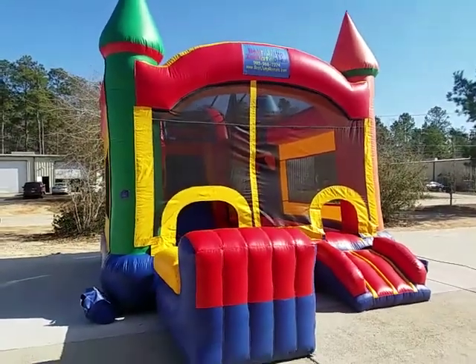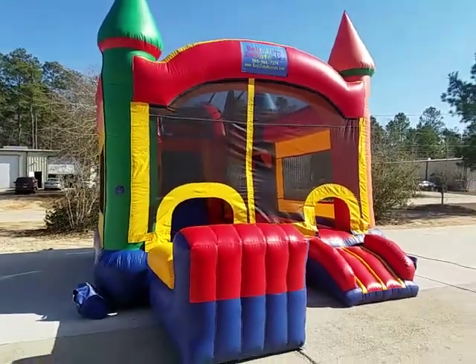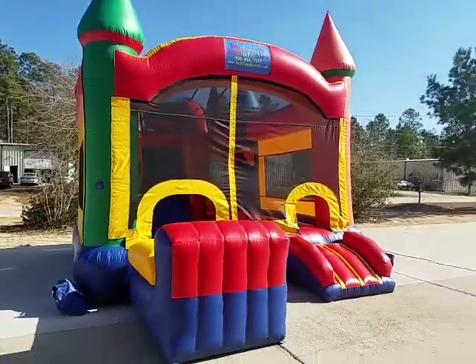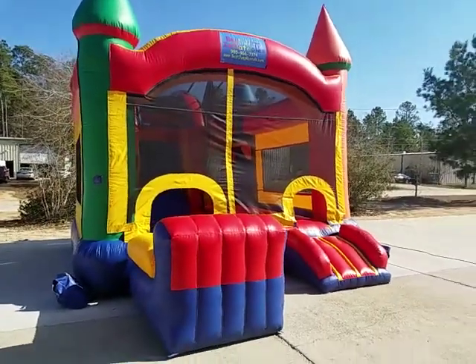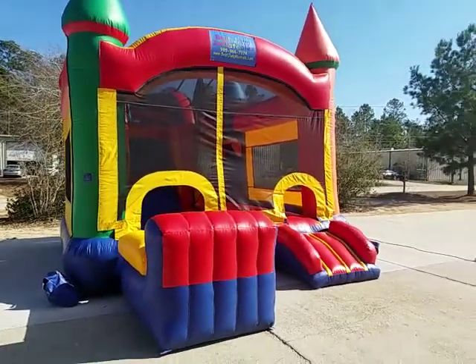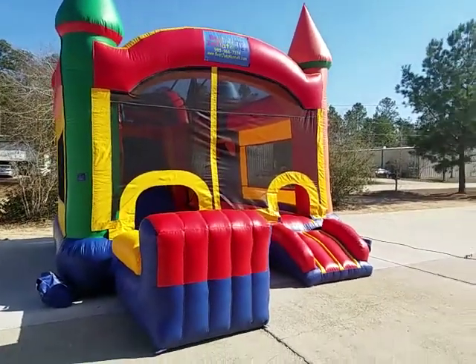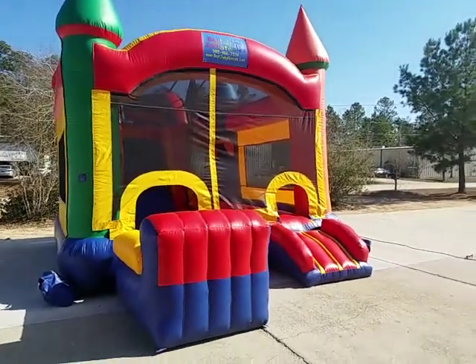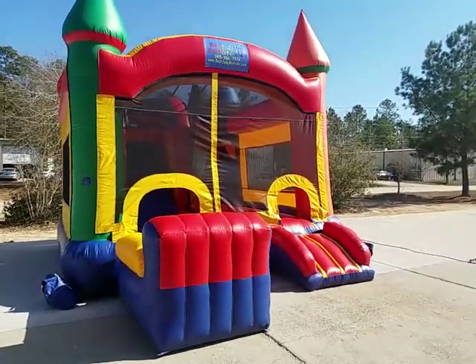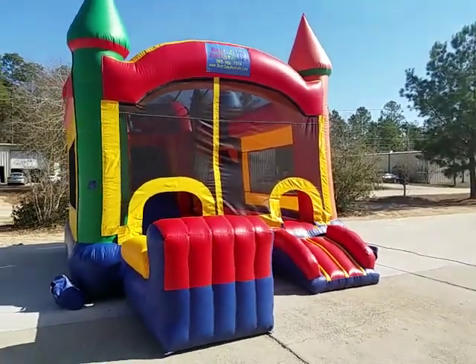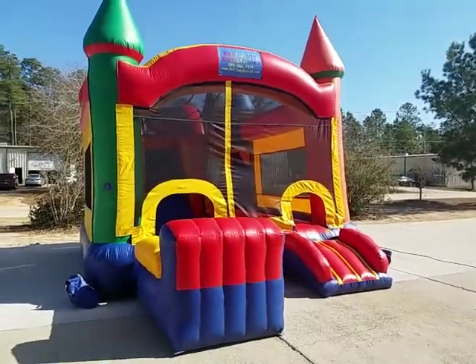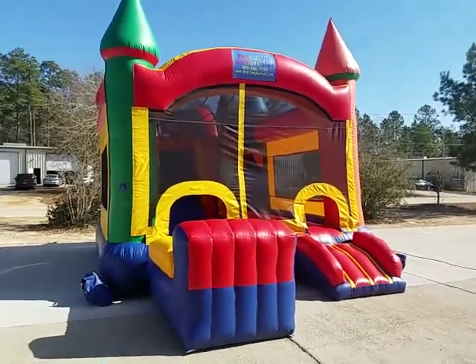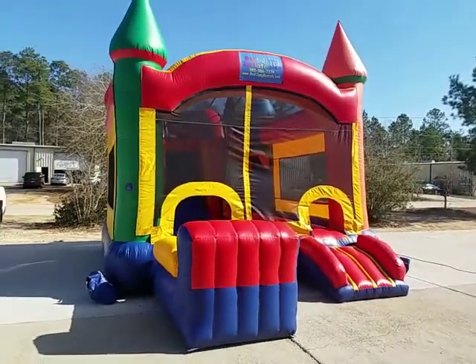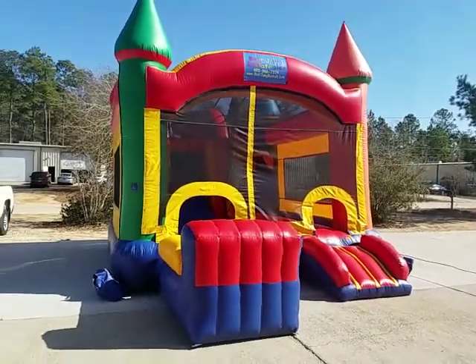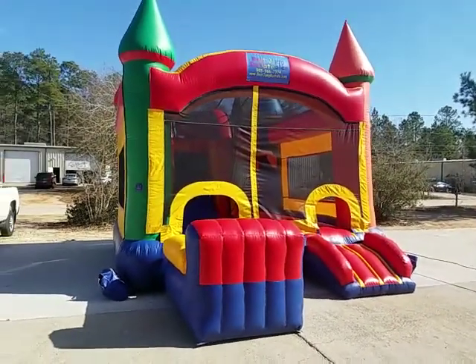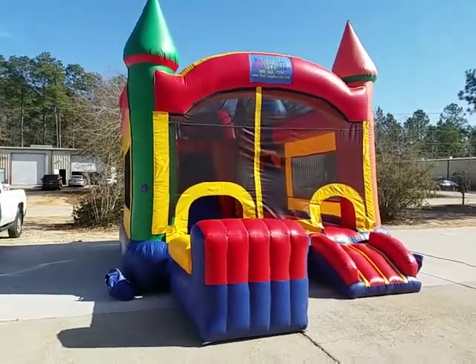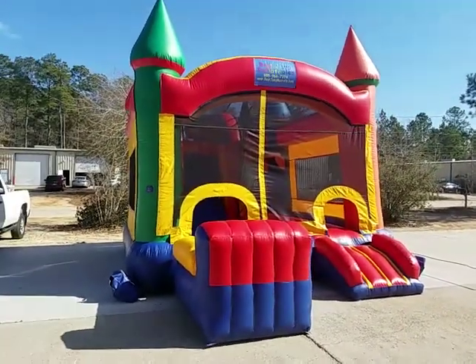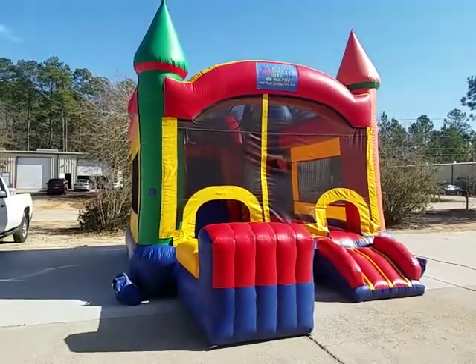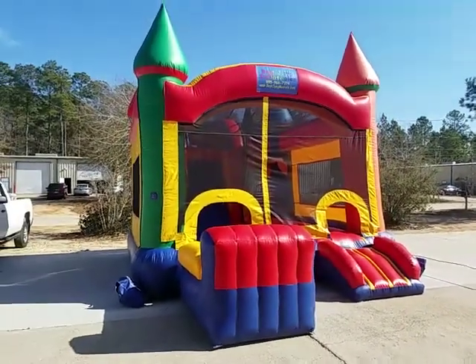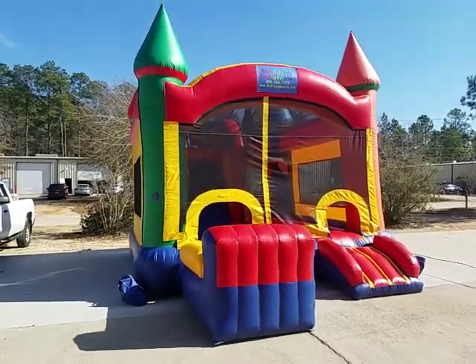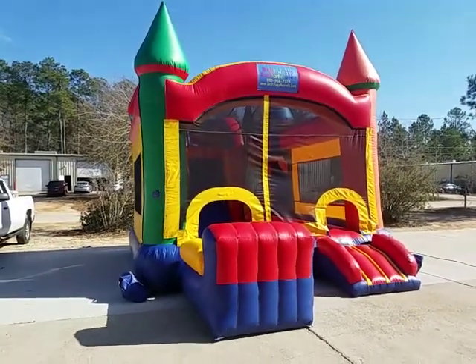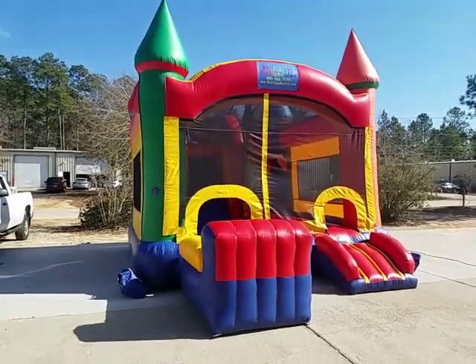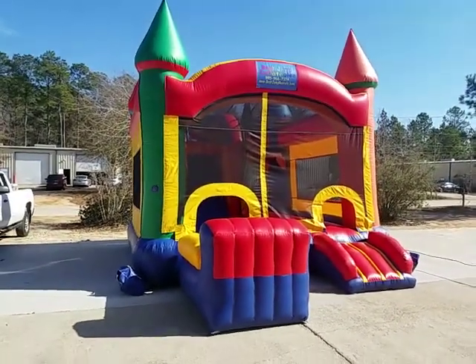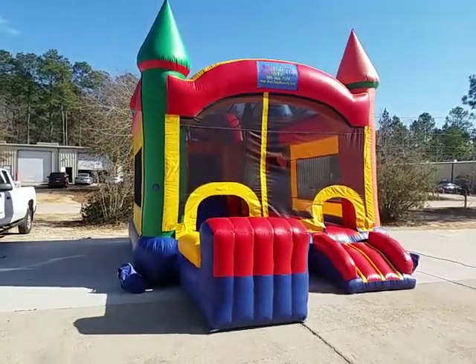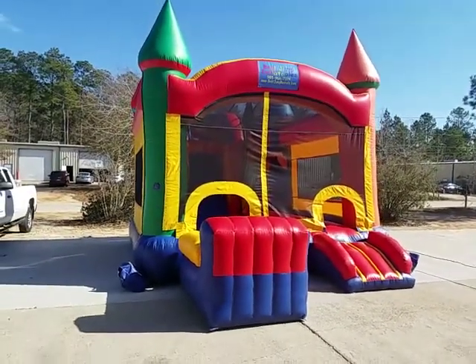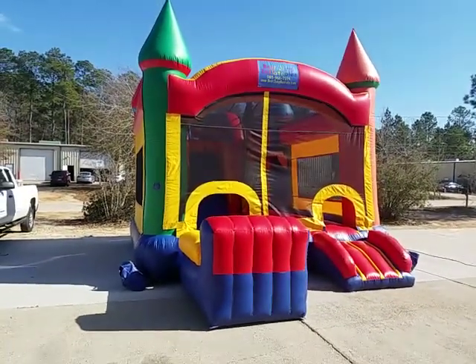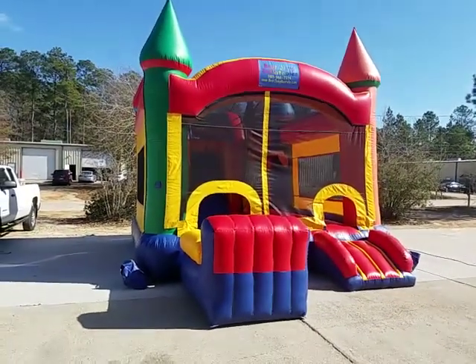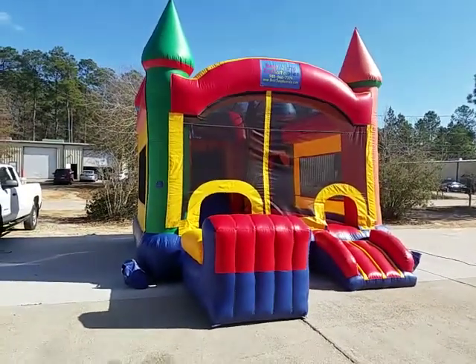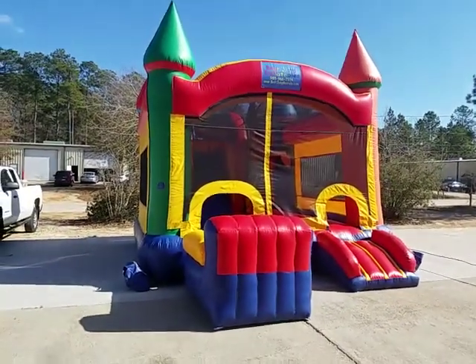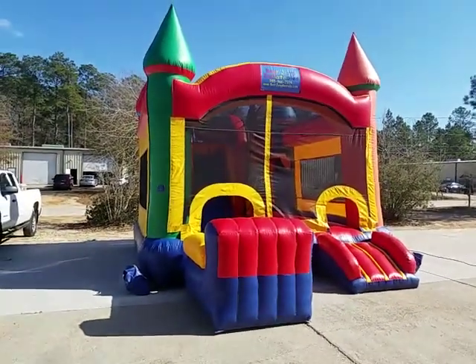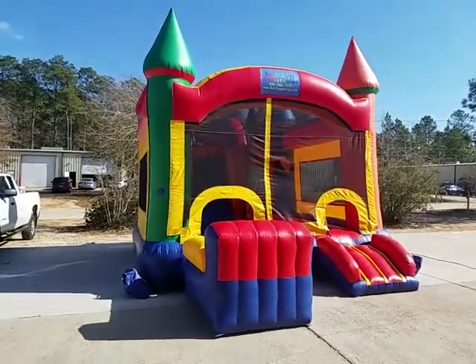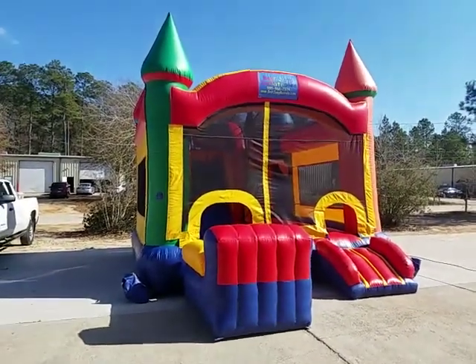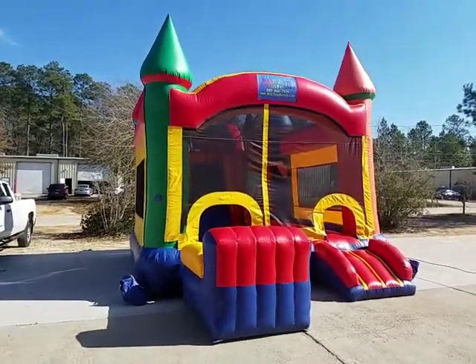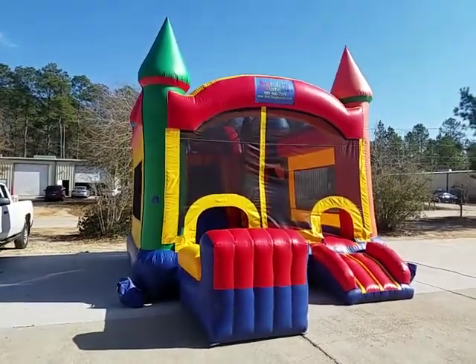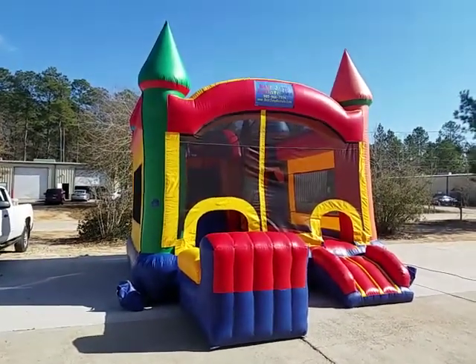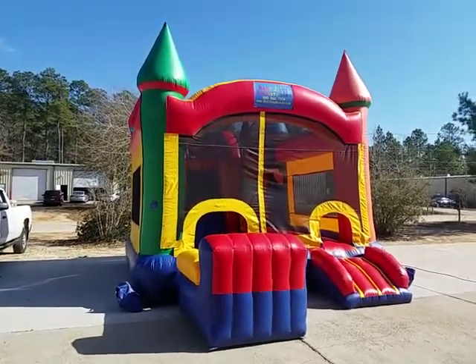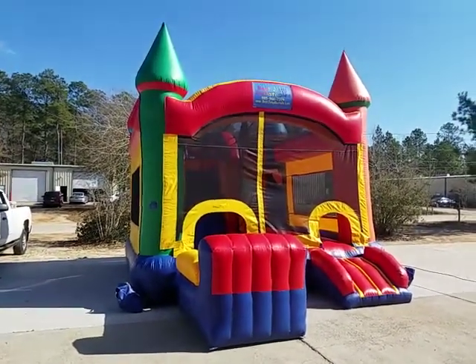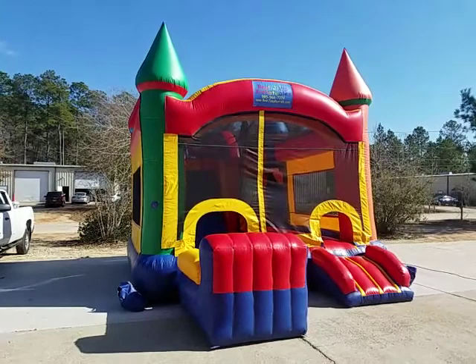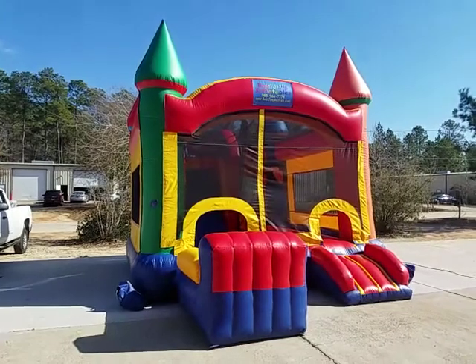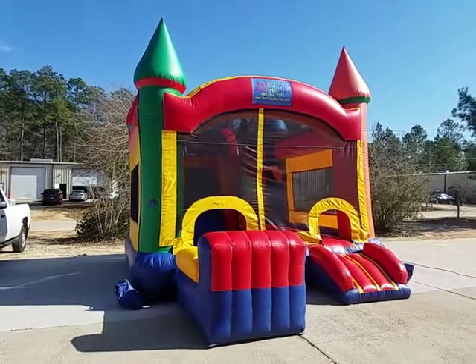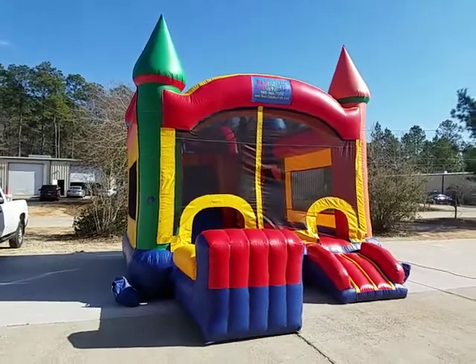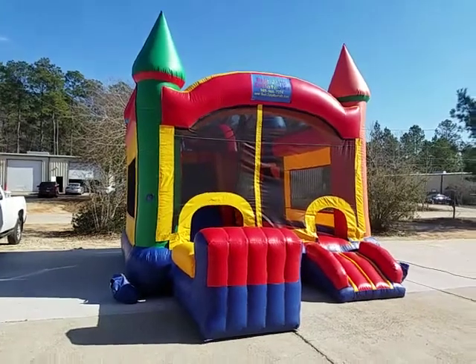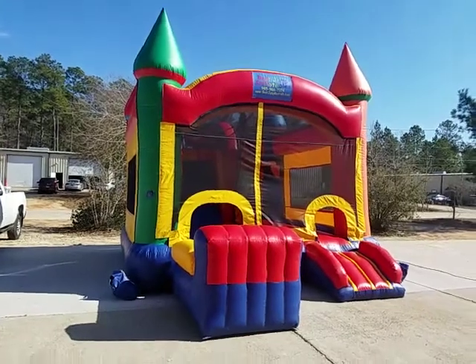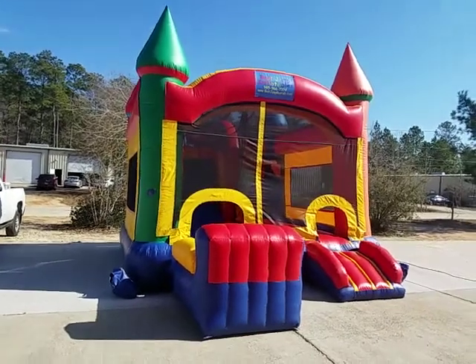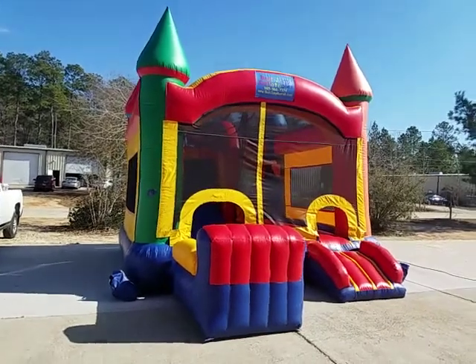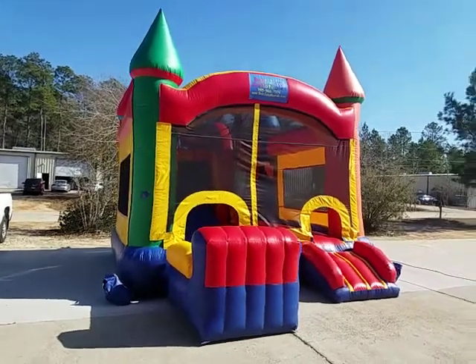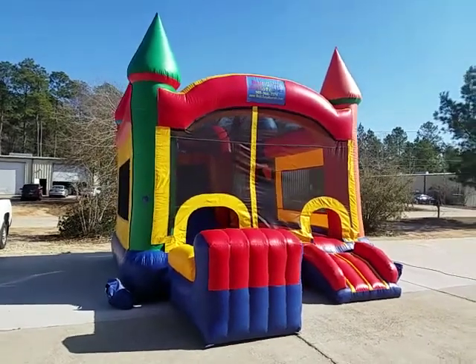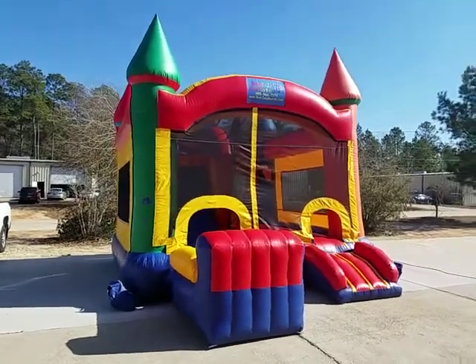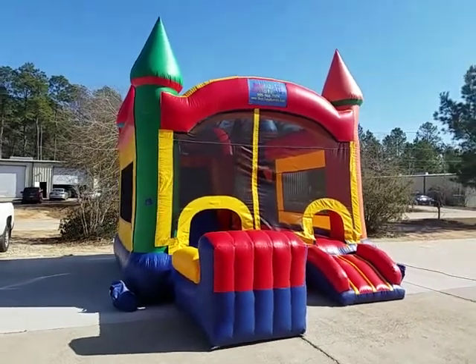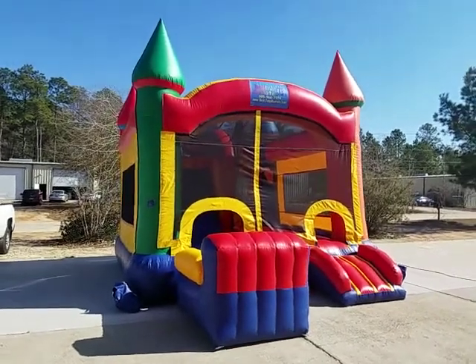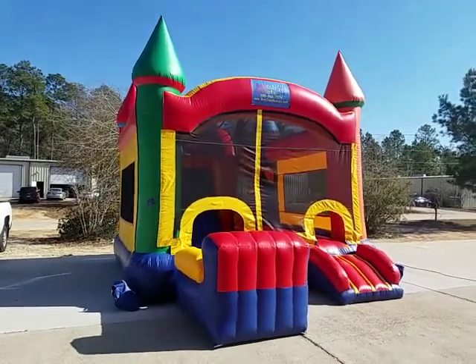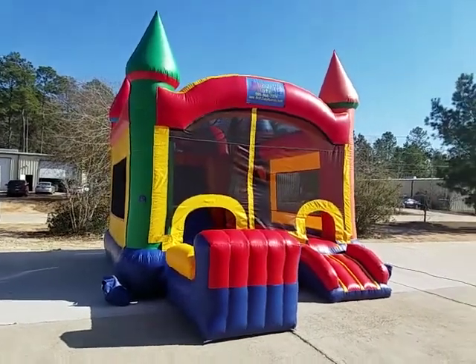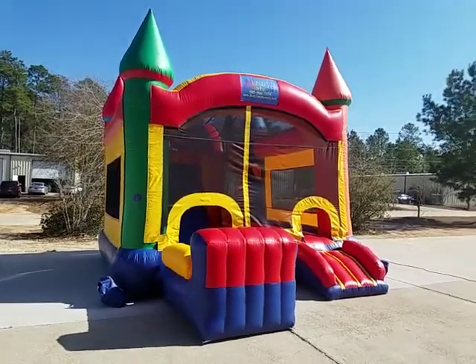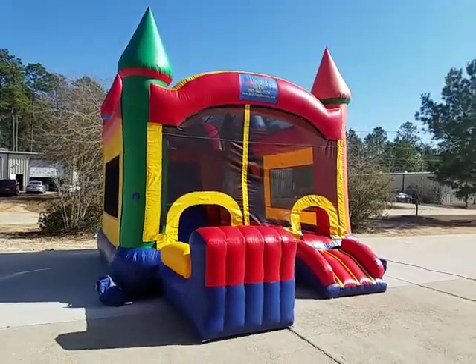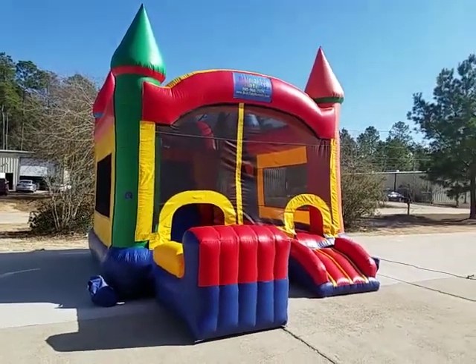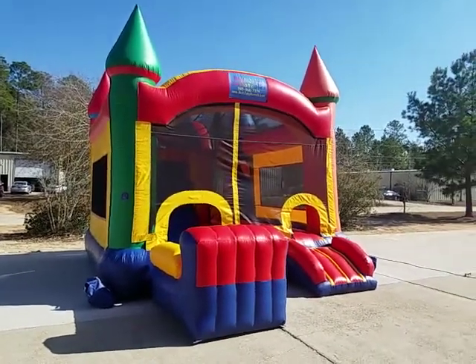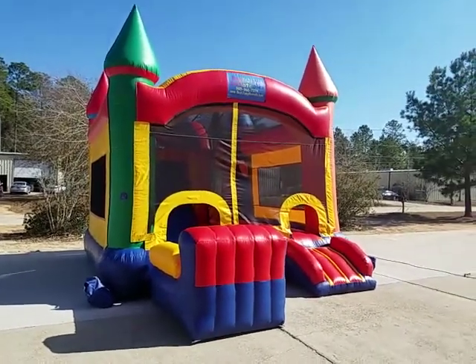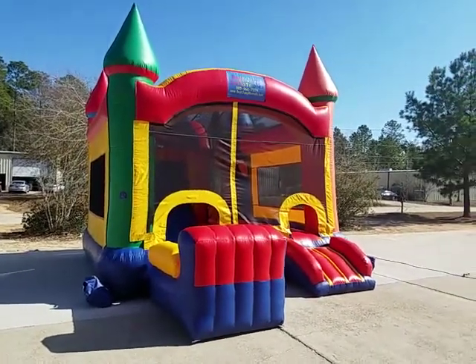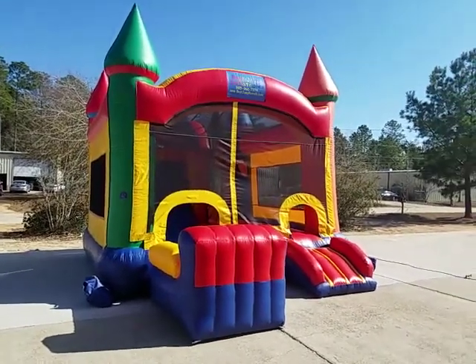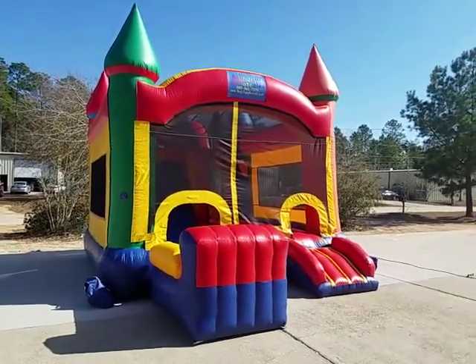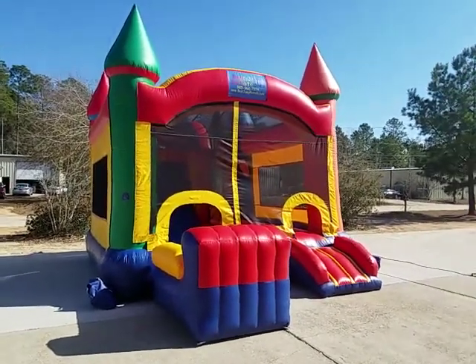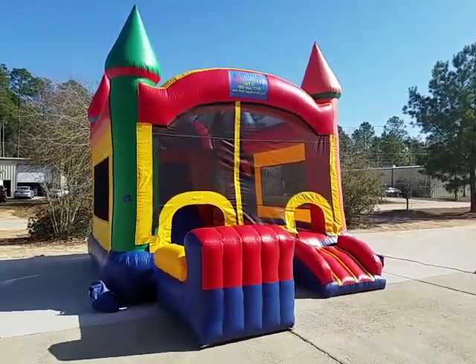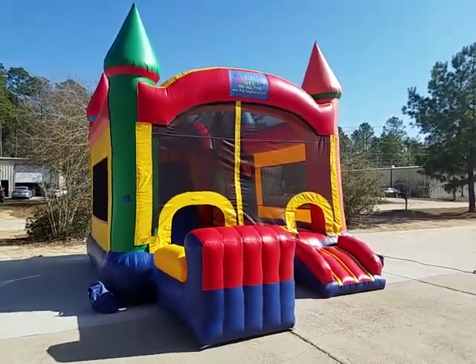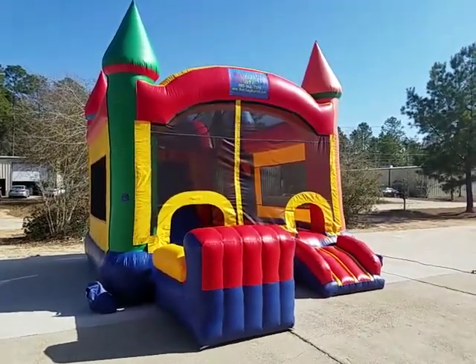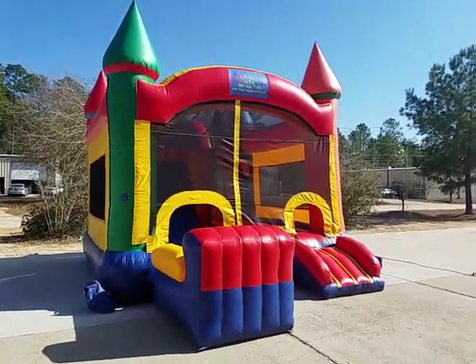You can rent this from Best Jump Inflatables in Mandeville, Louisiana, with delivery to all of St. Tammany Parish and beyond.